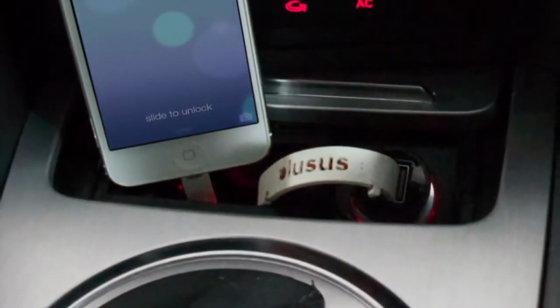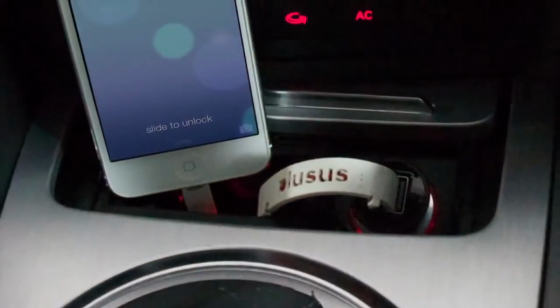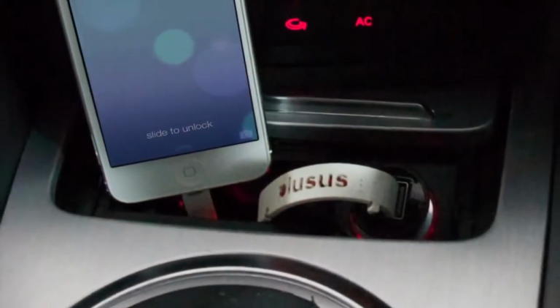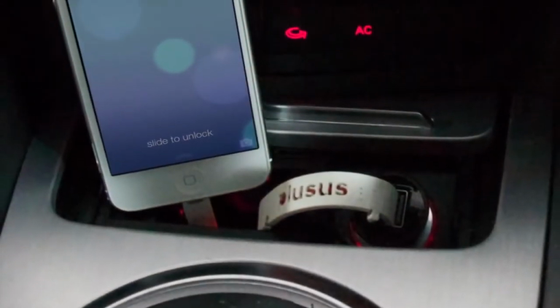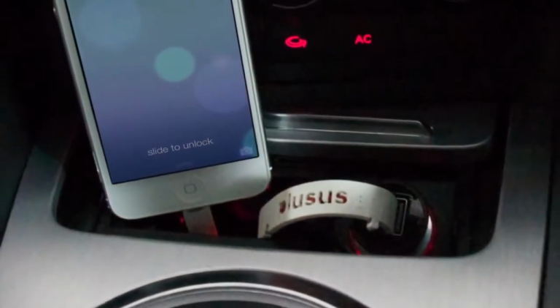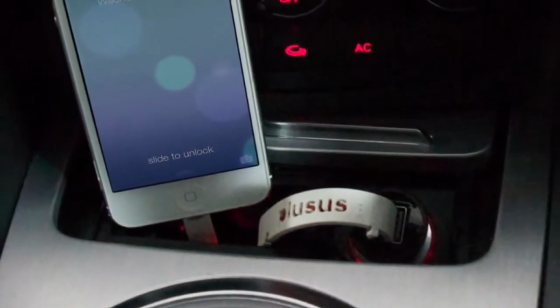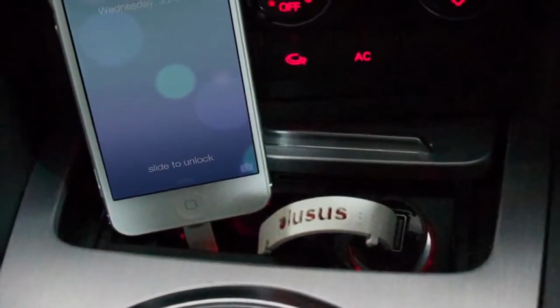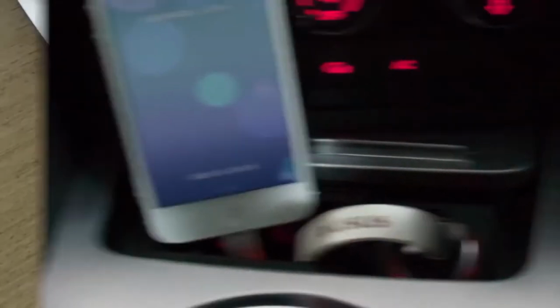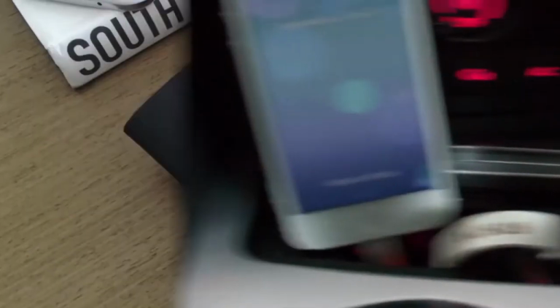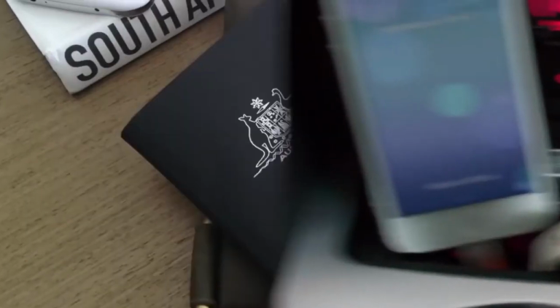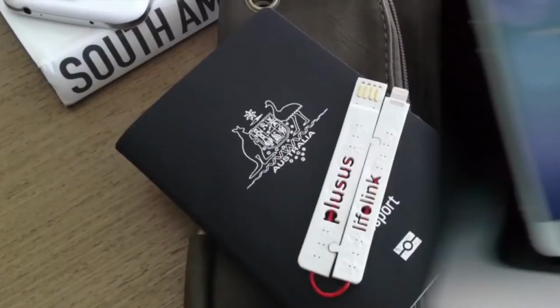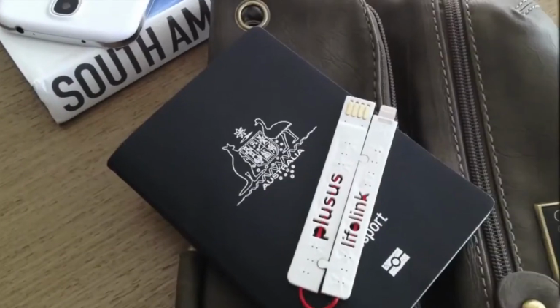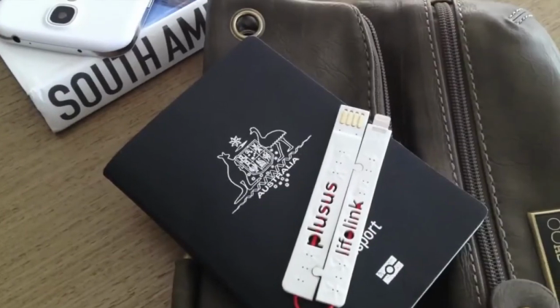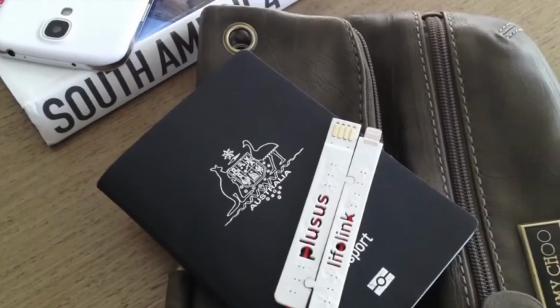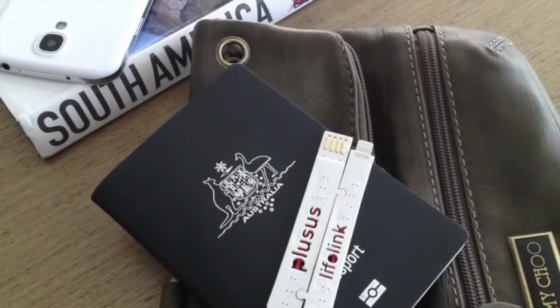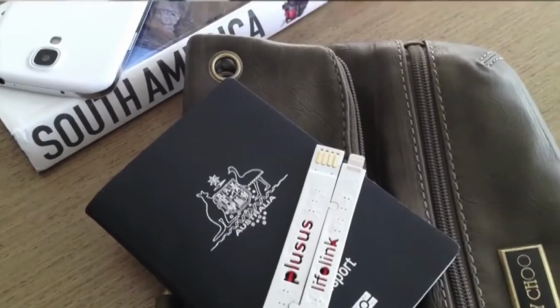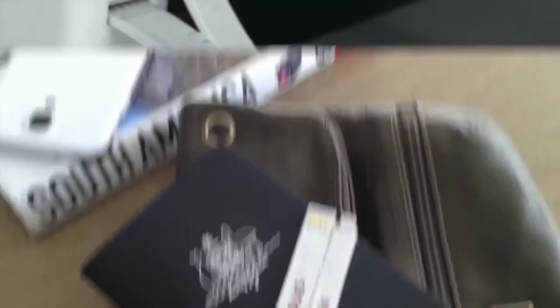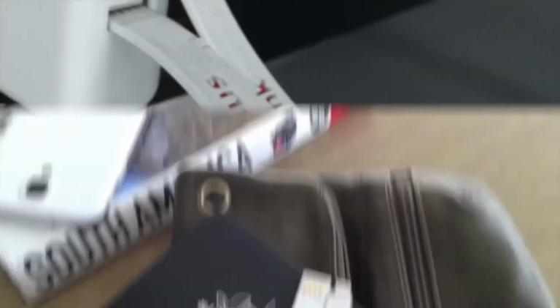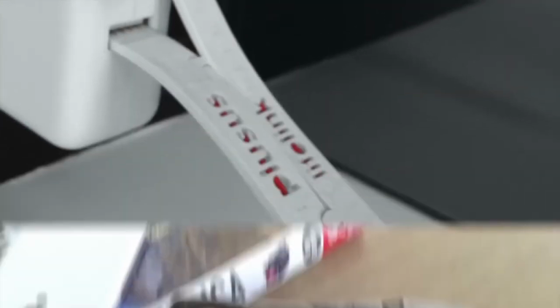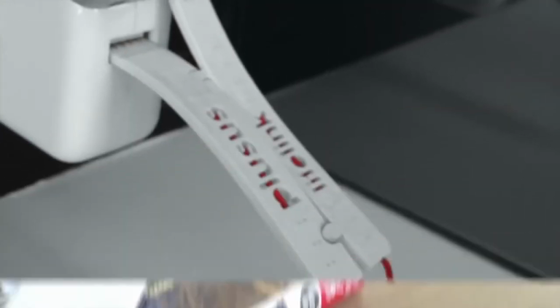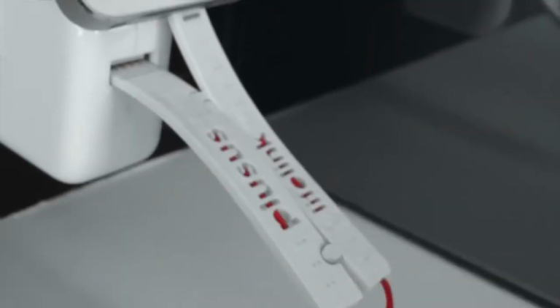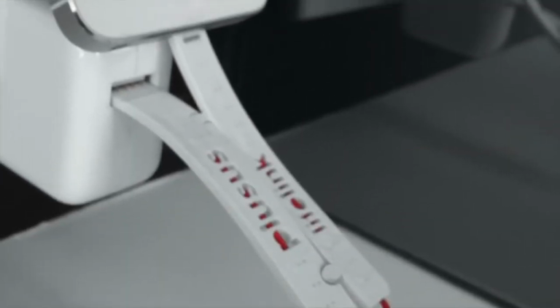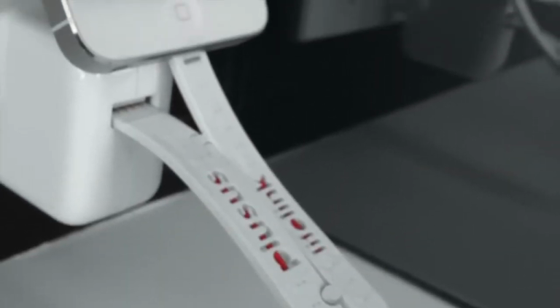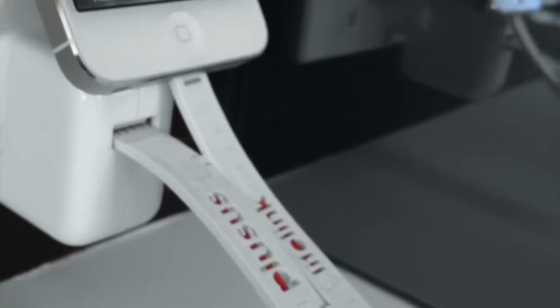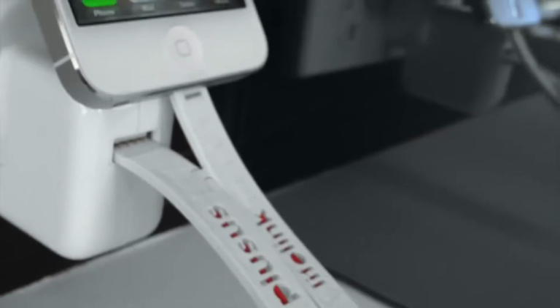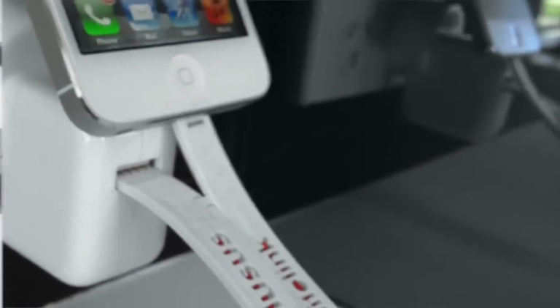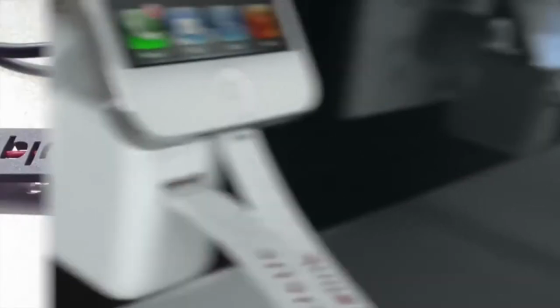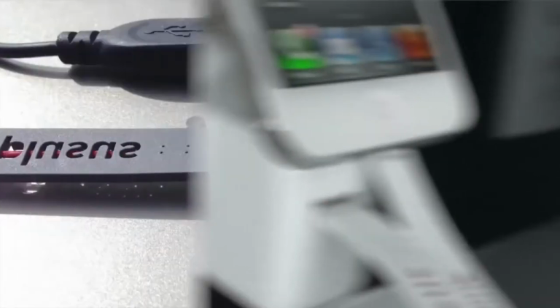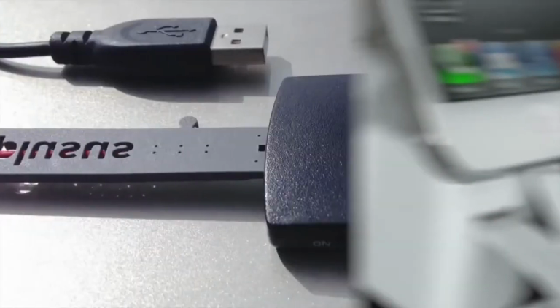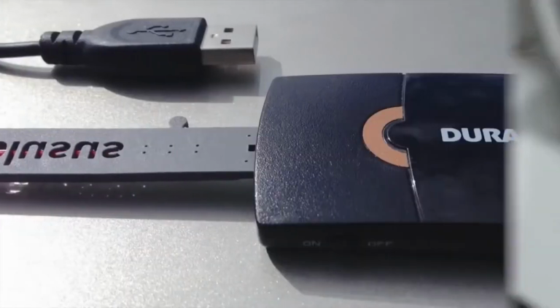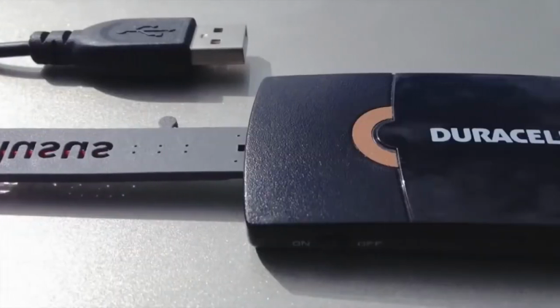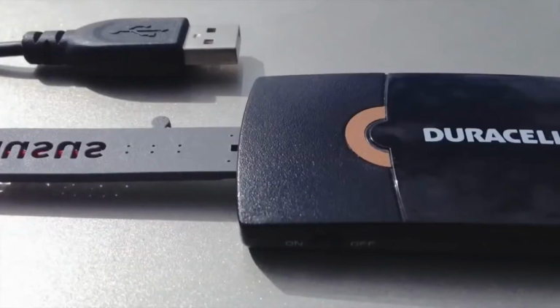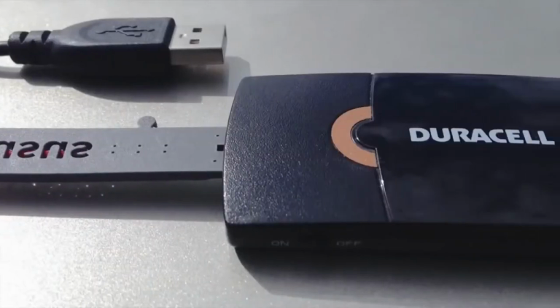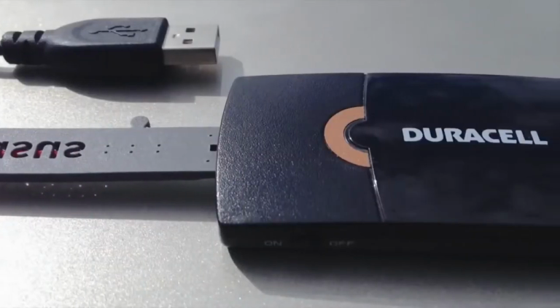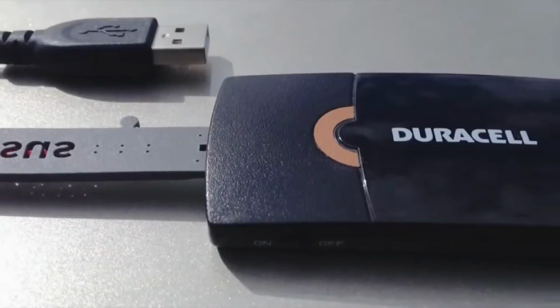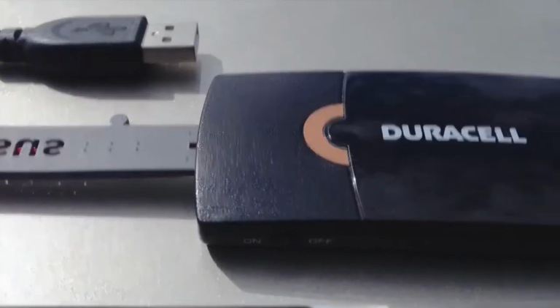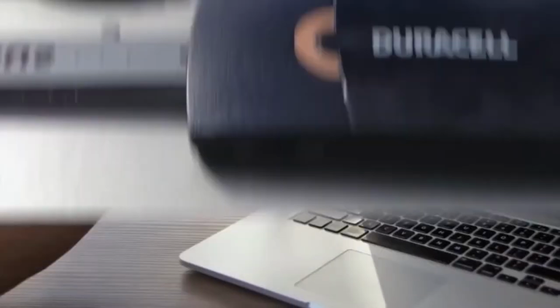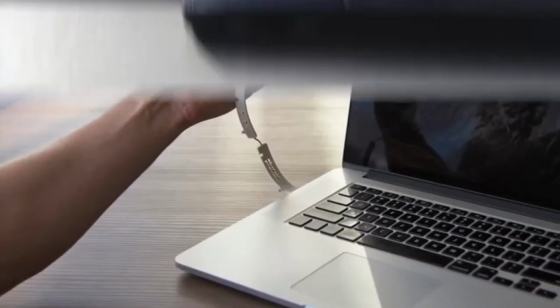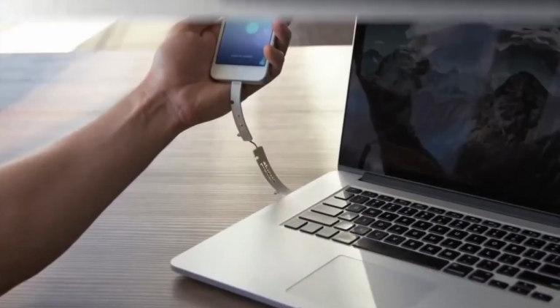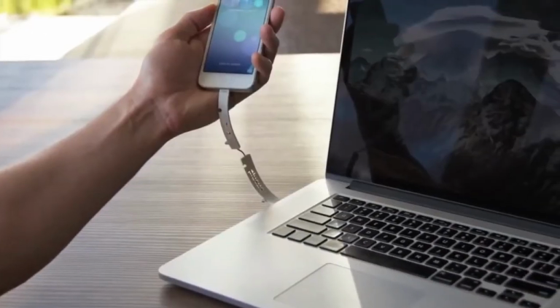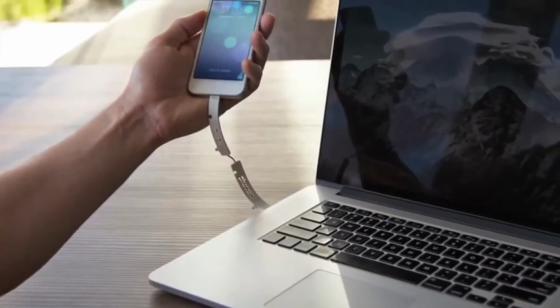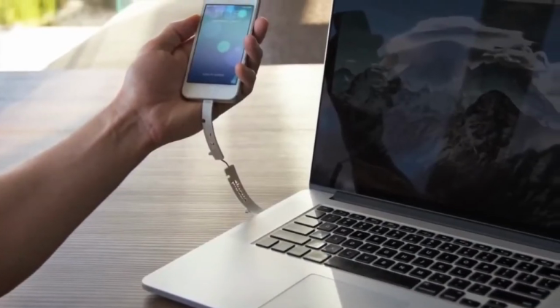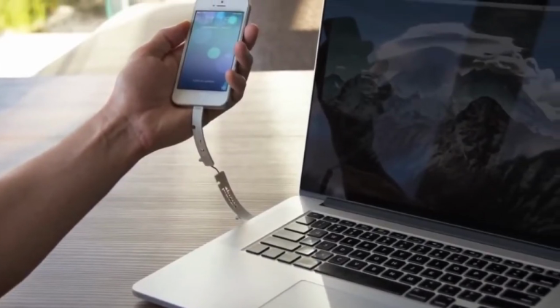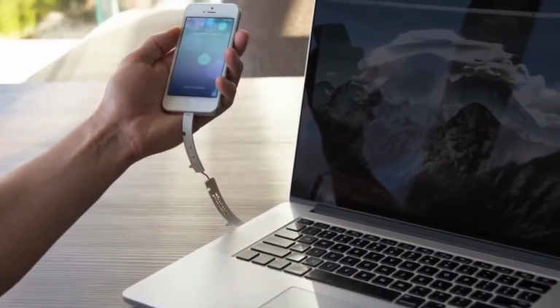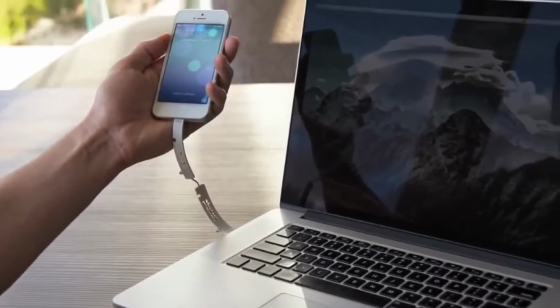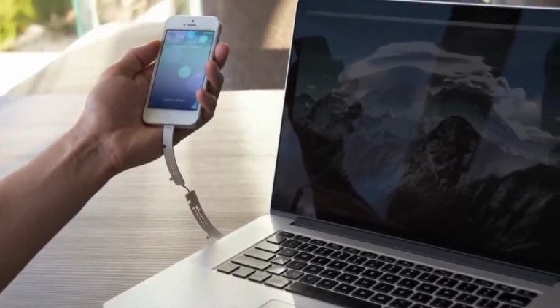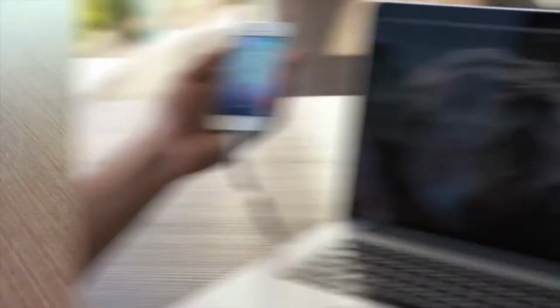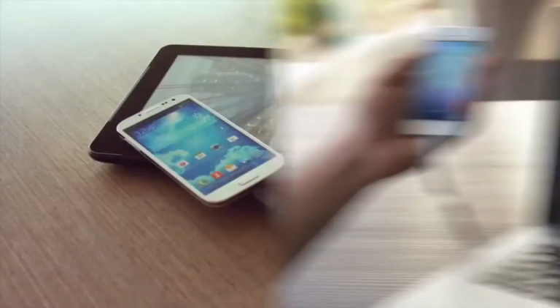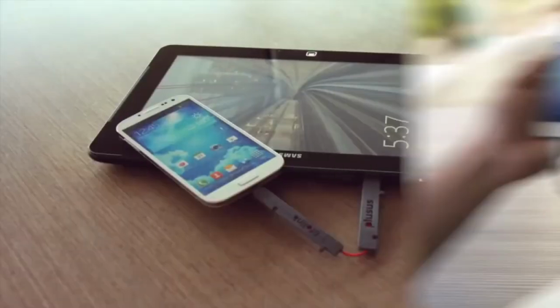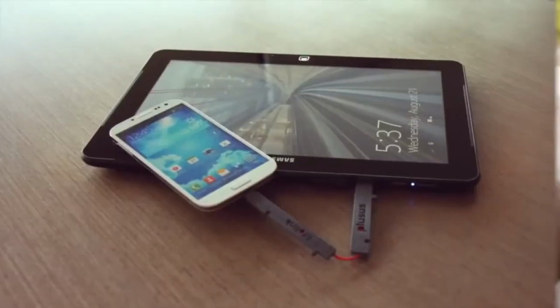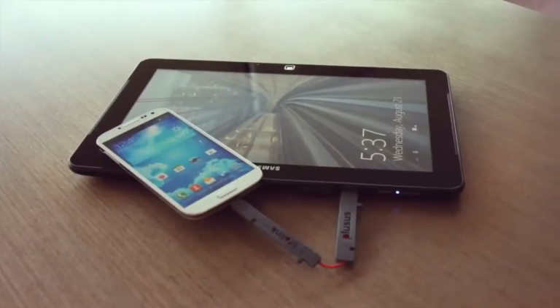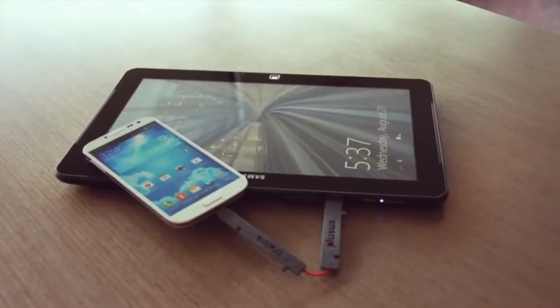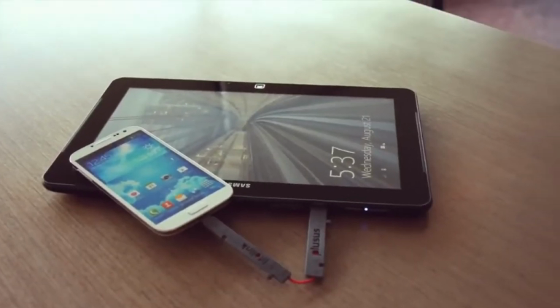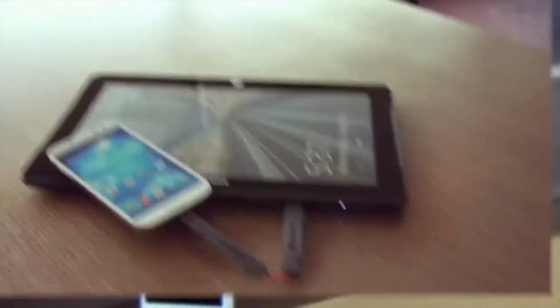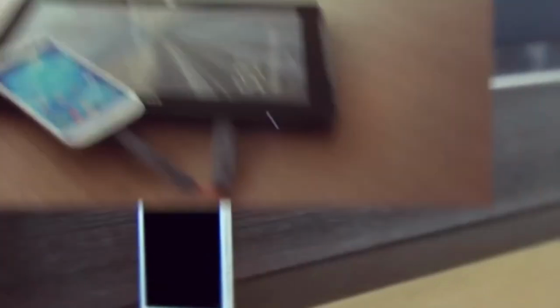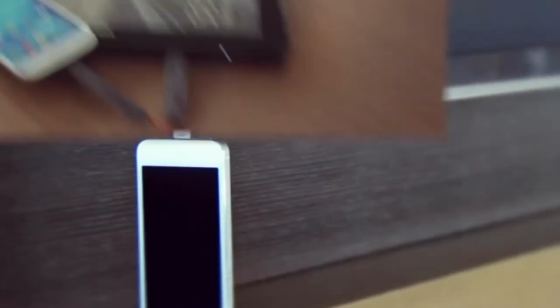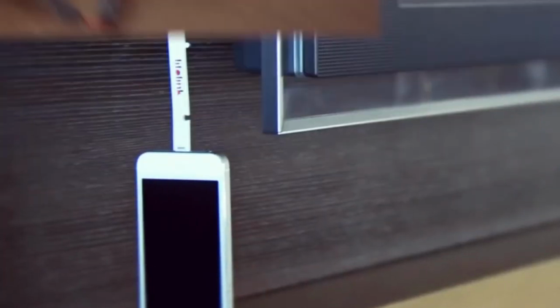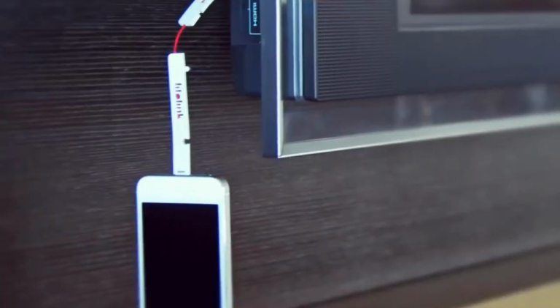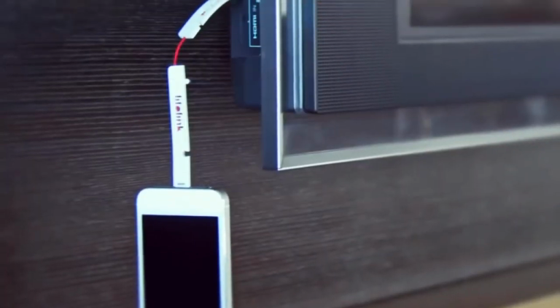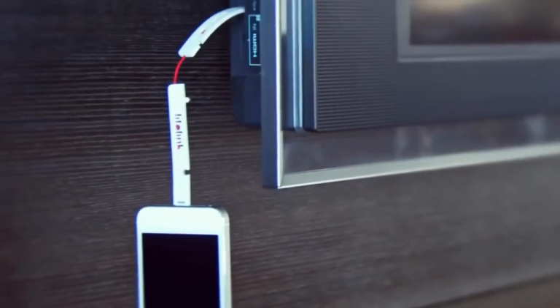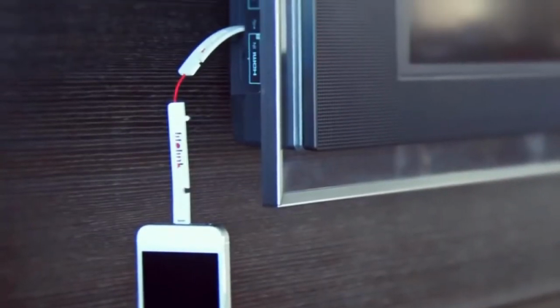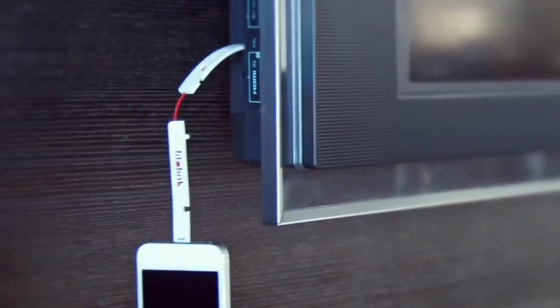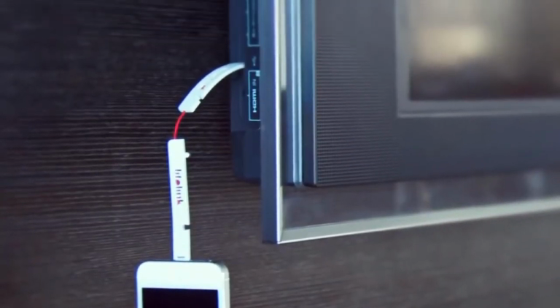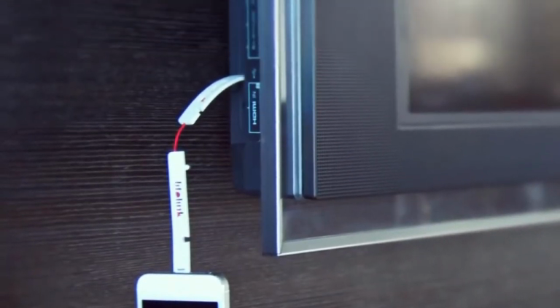Be in your car, on a flight, at work, with a portable battery, on a laptop, tablet, or even a TV.